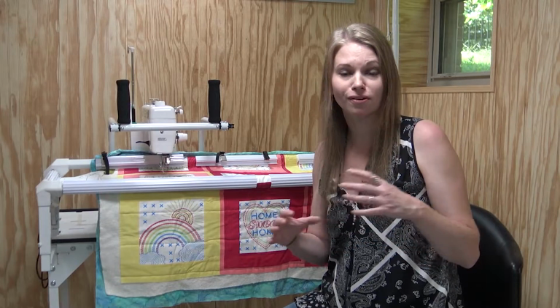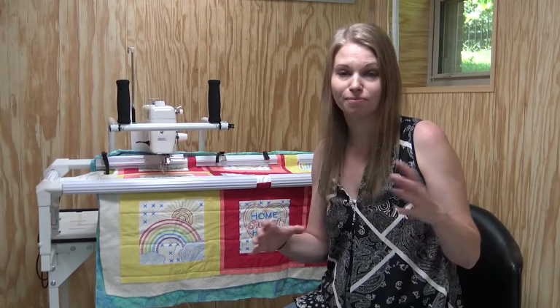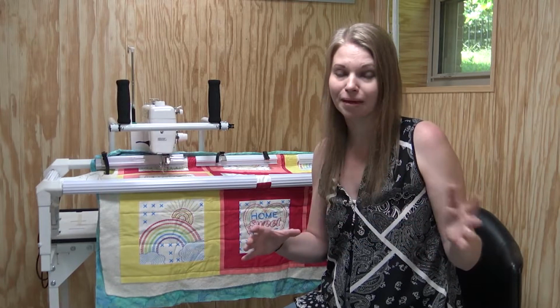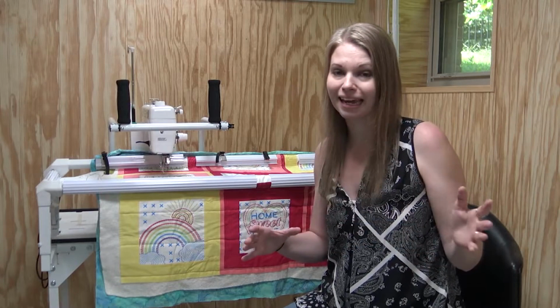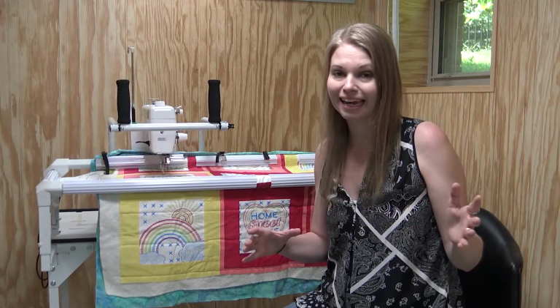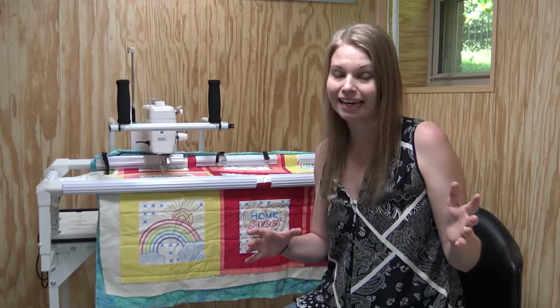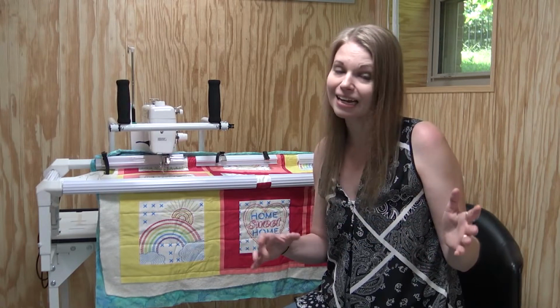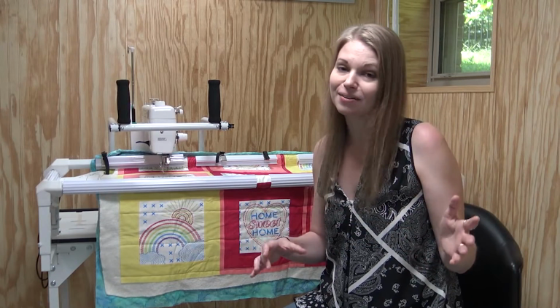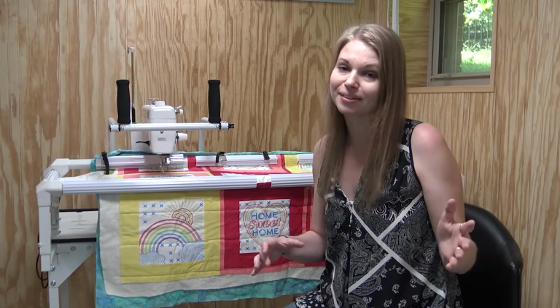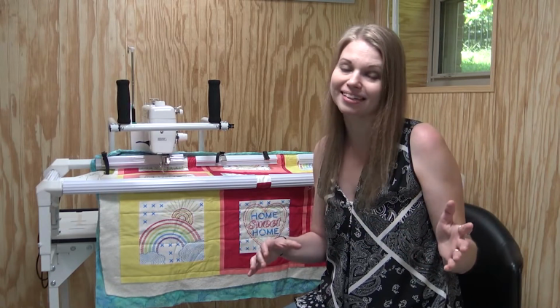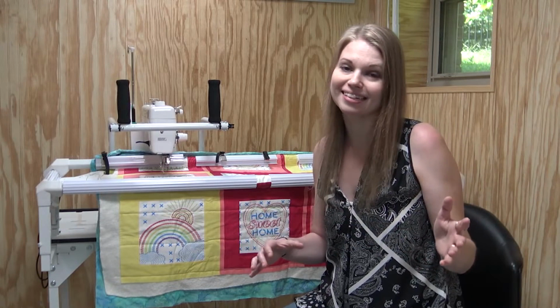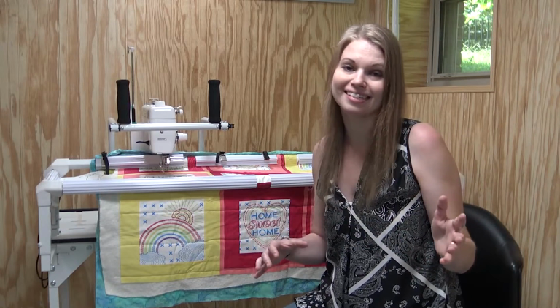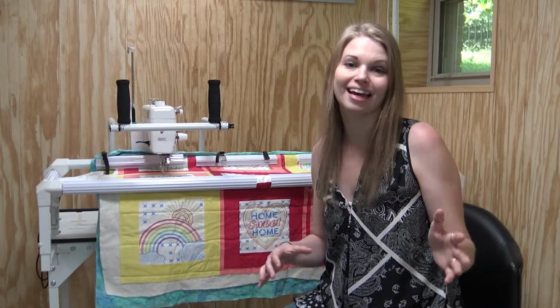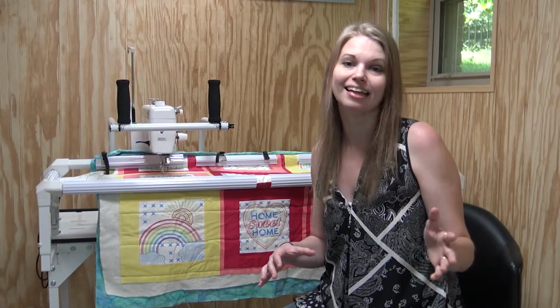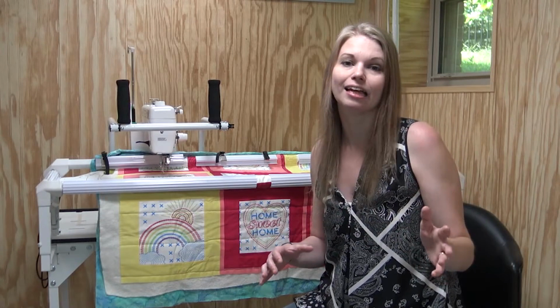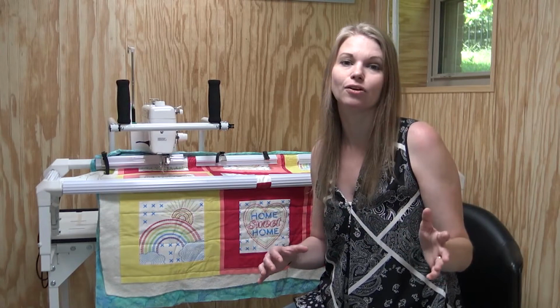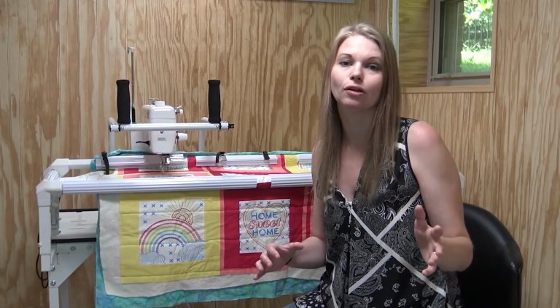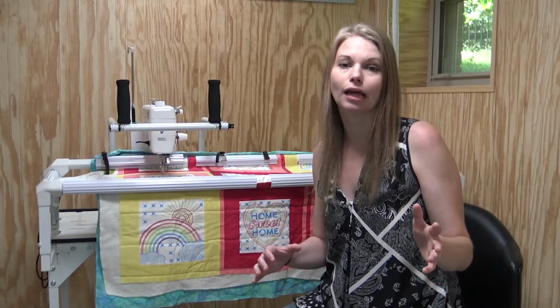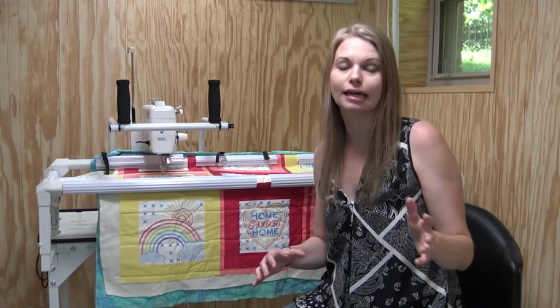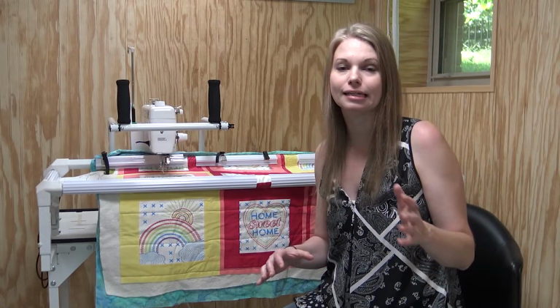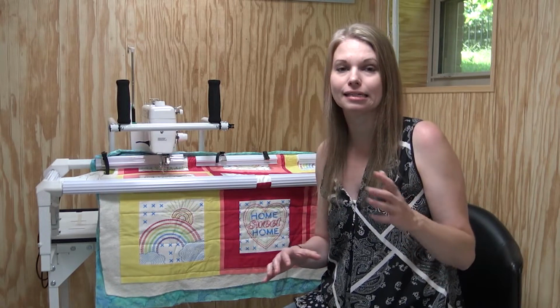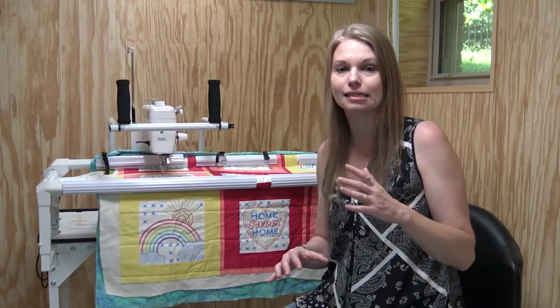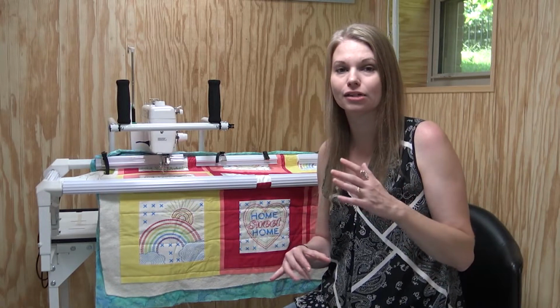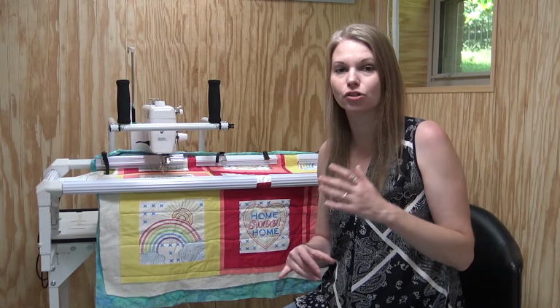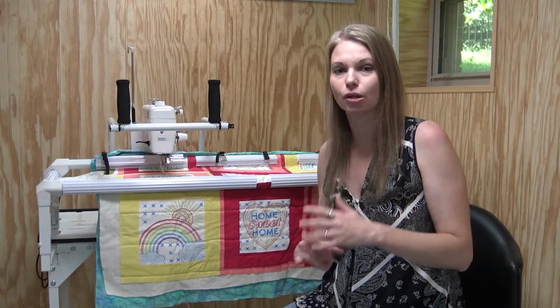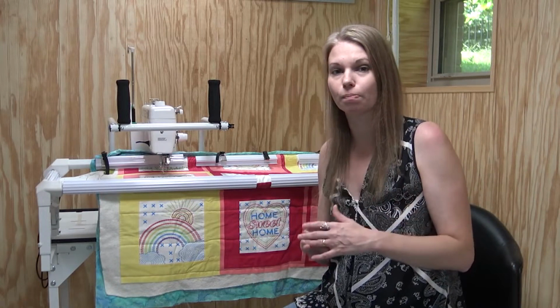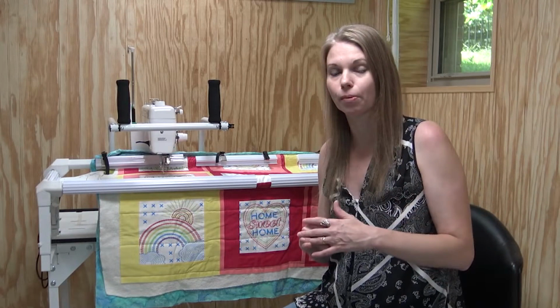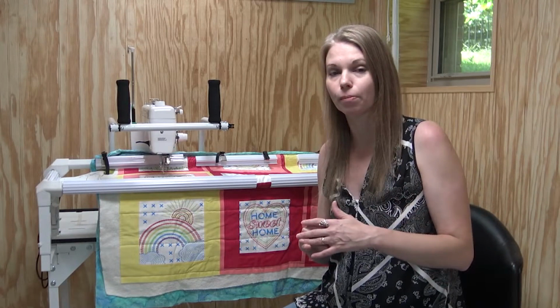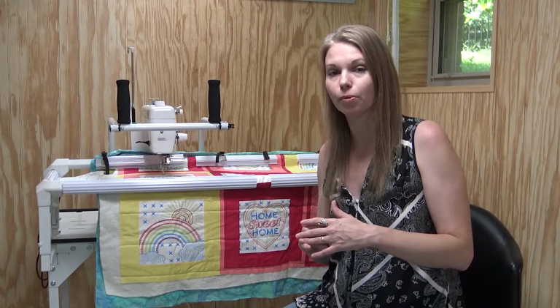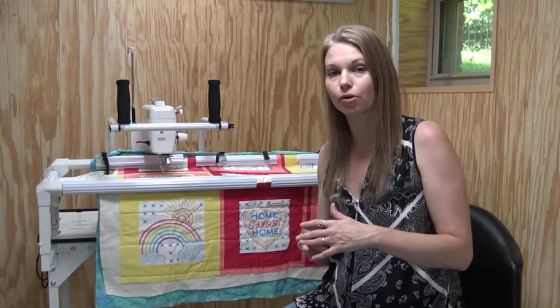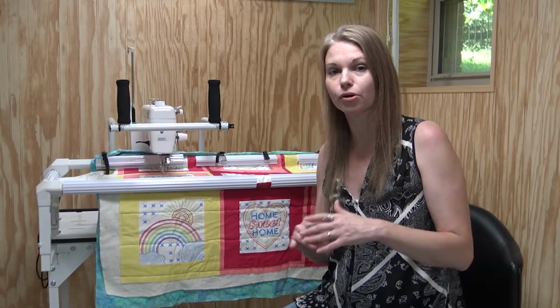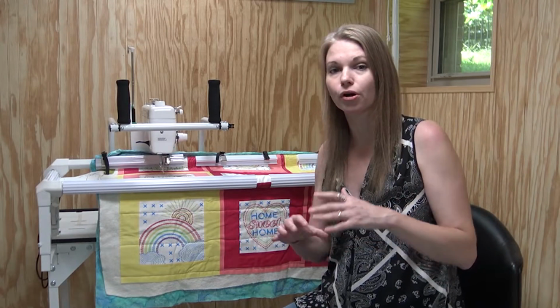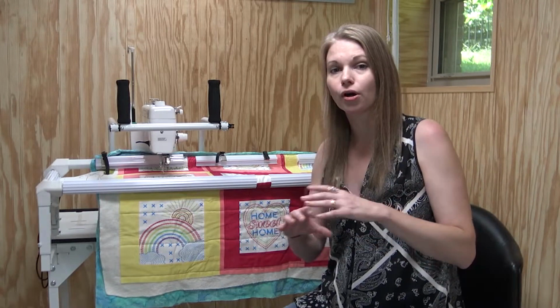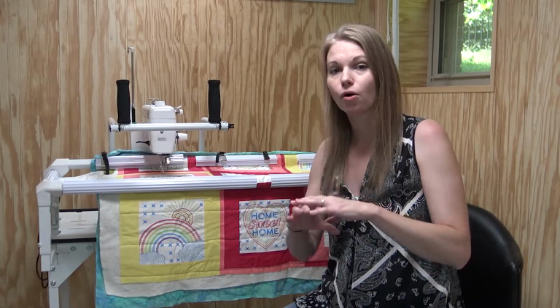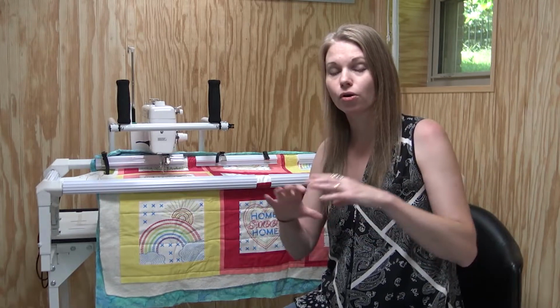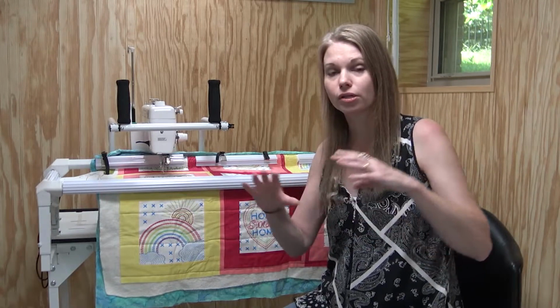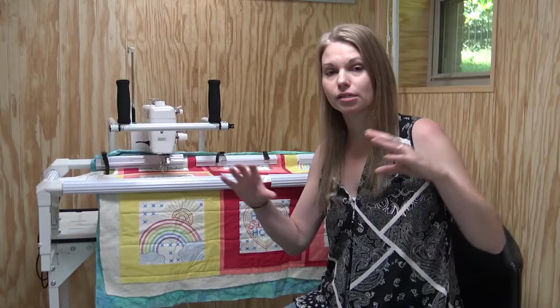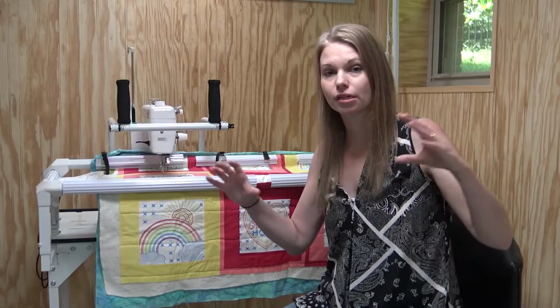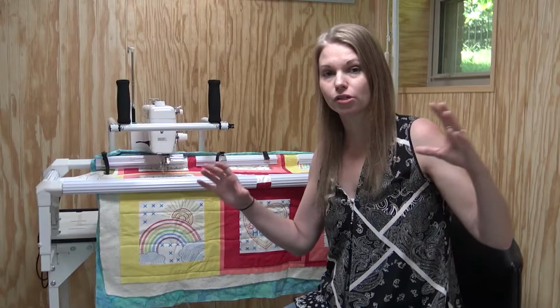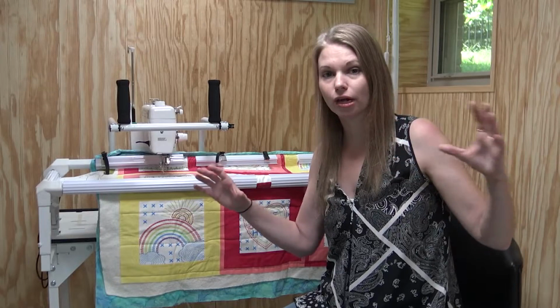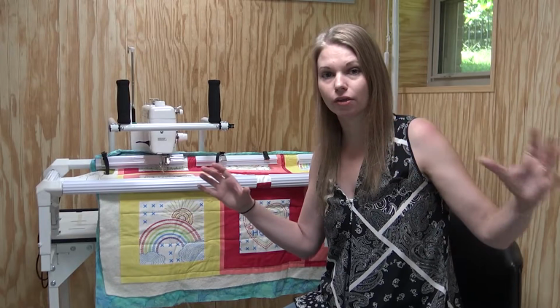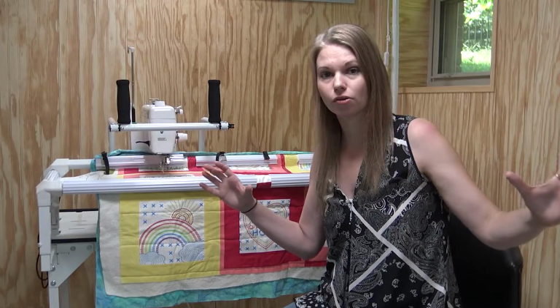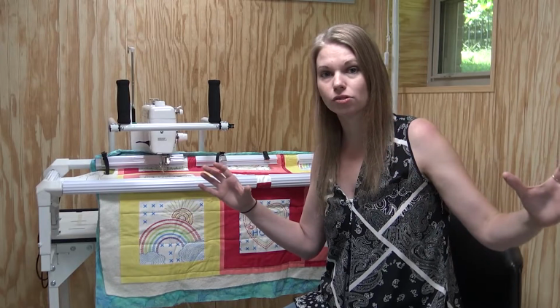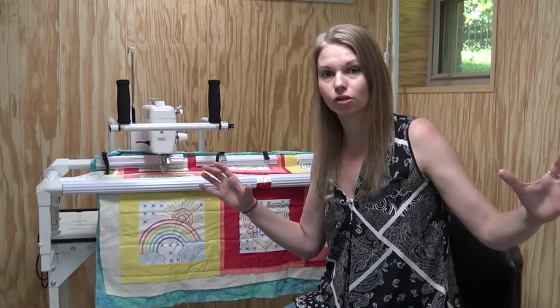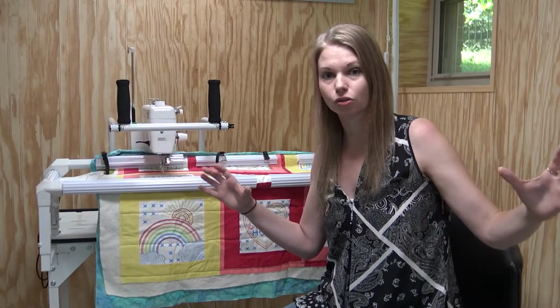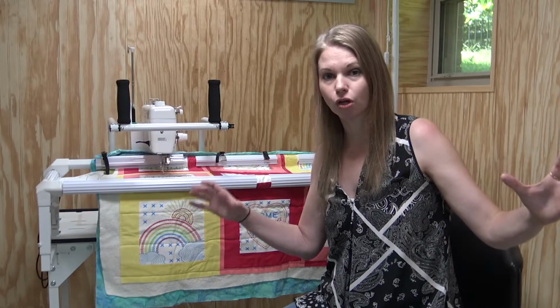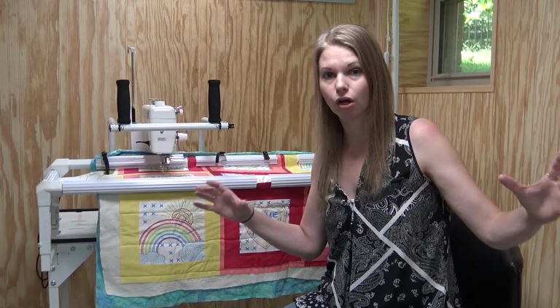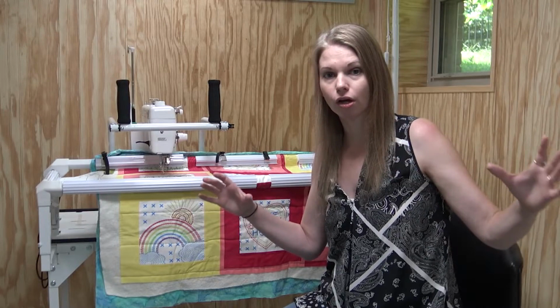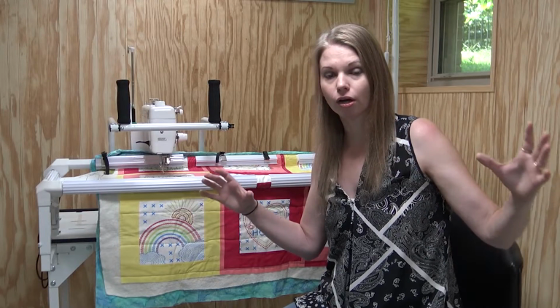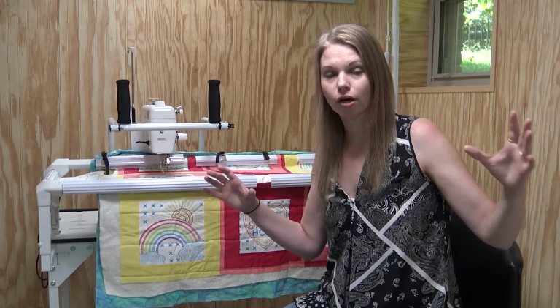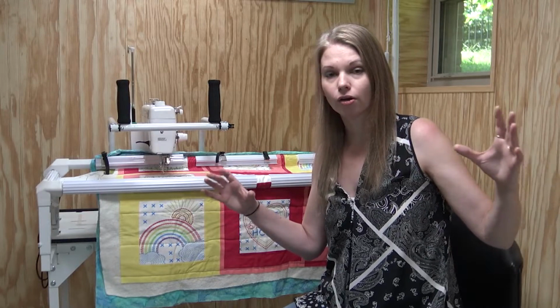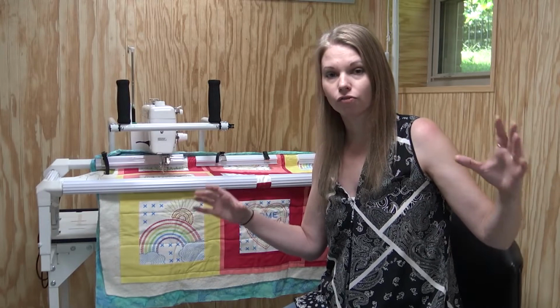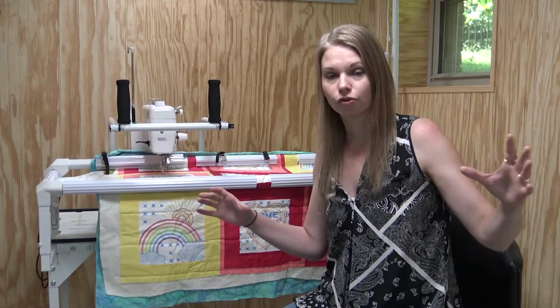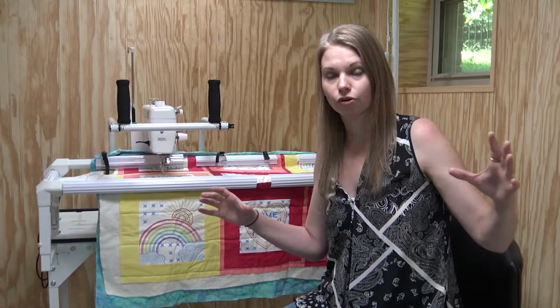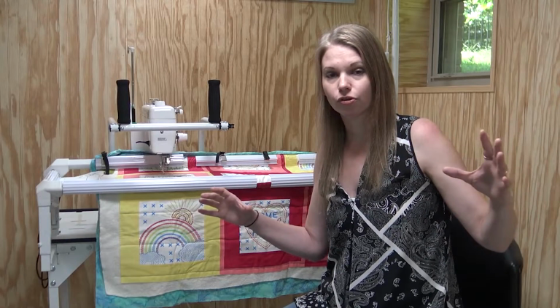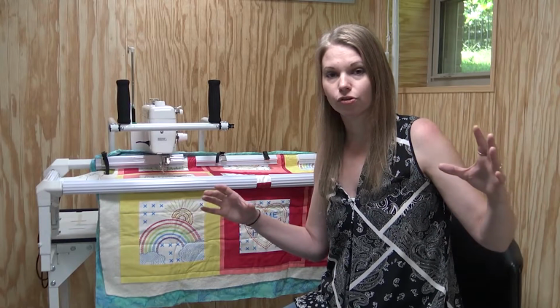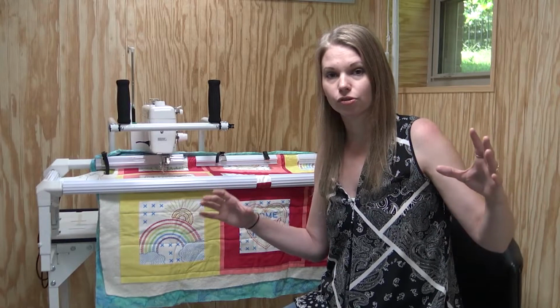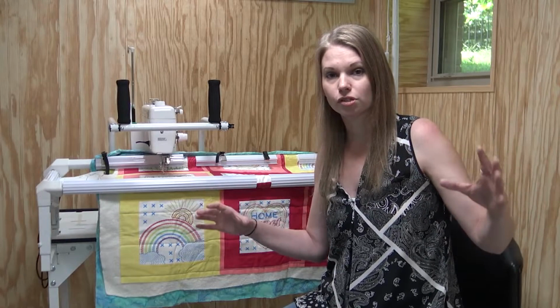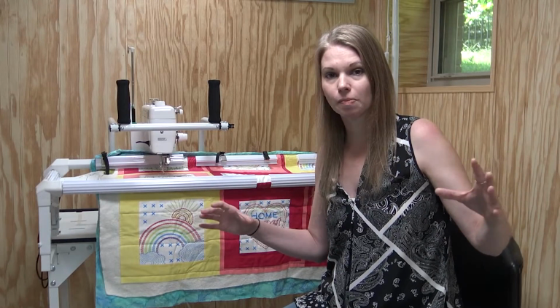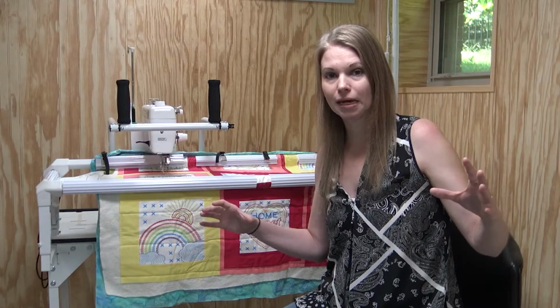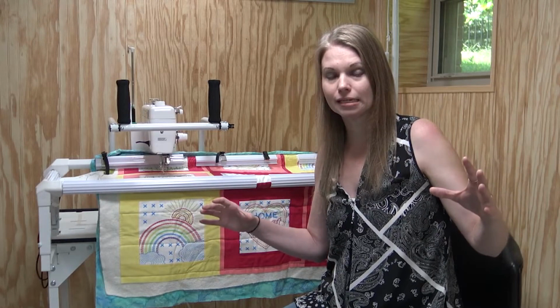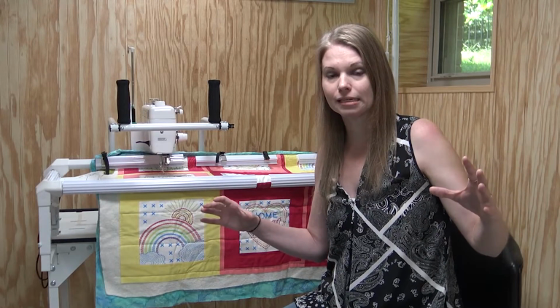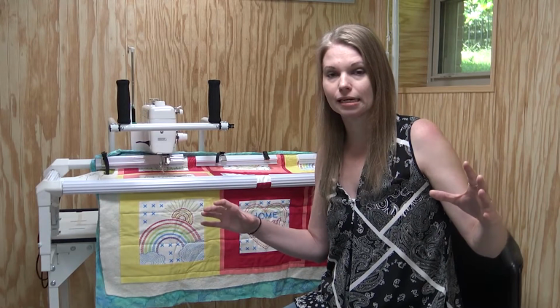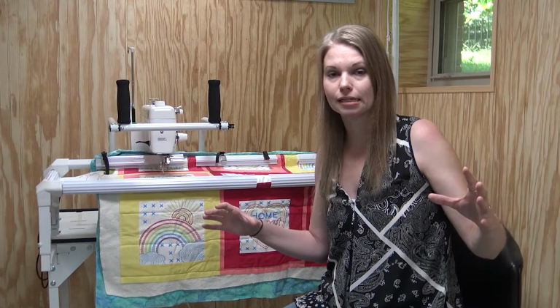Just pick any quilting design that you like to stitch in the border or in those long vertical spaces.